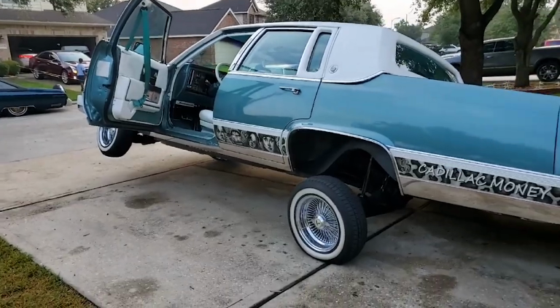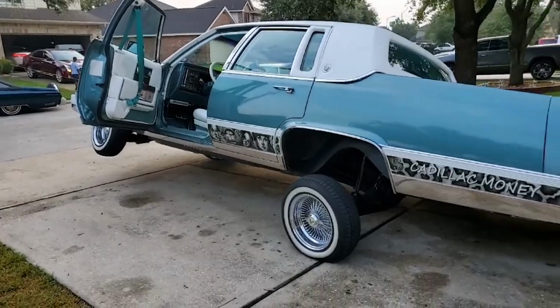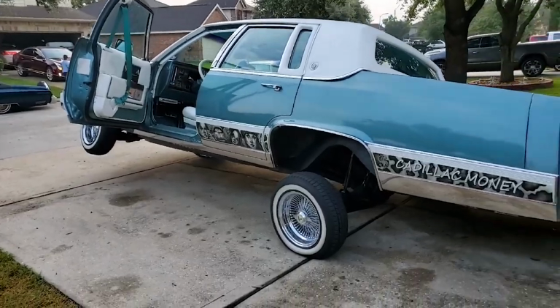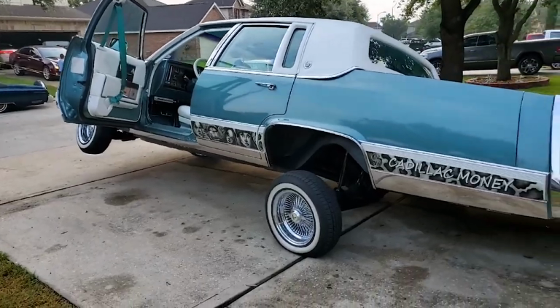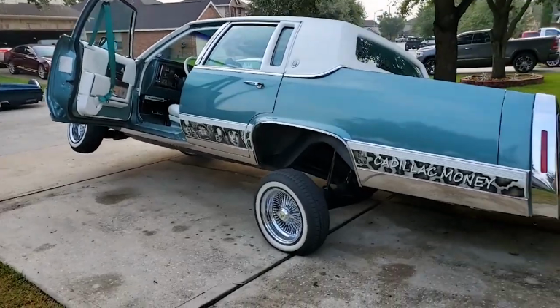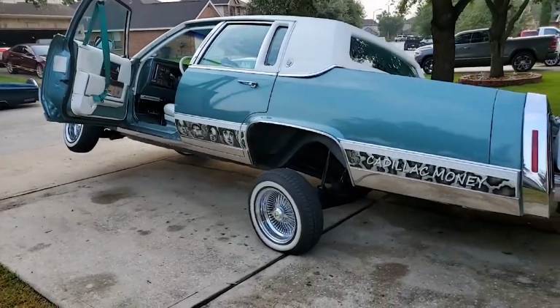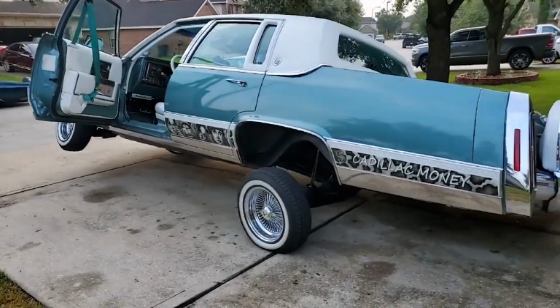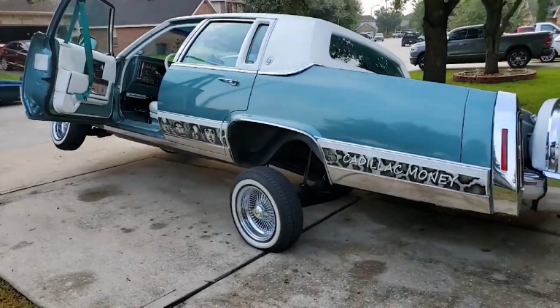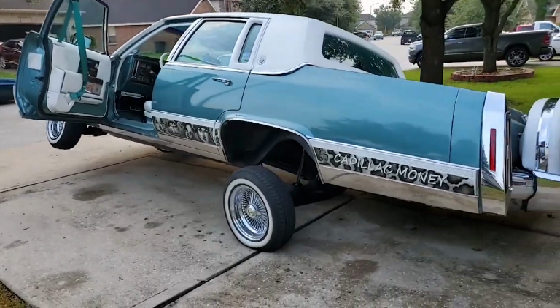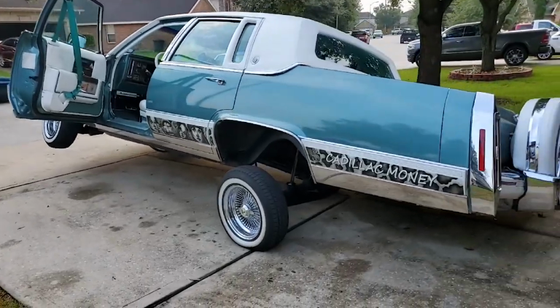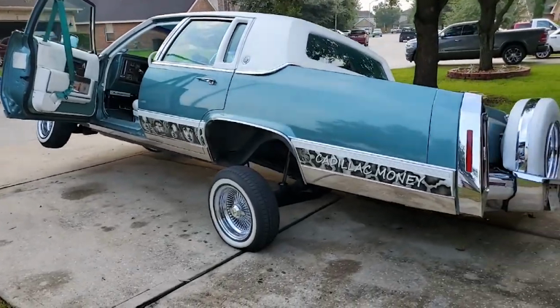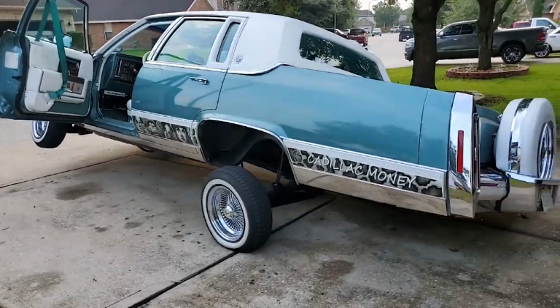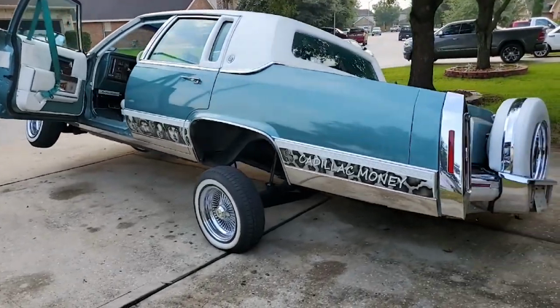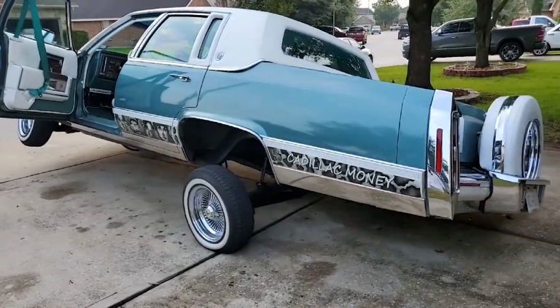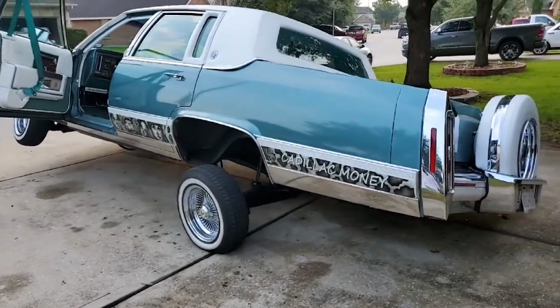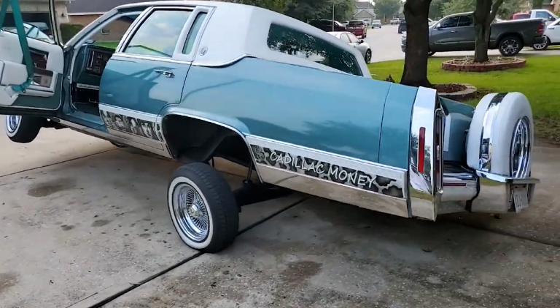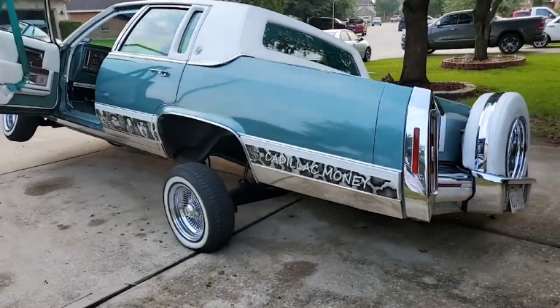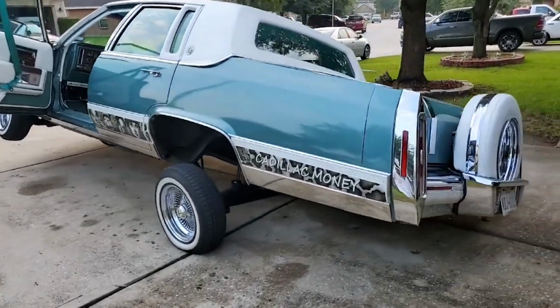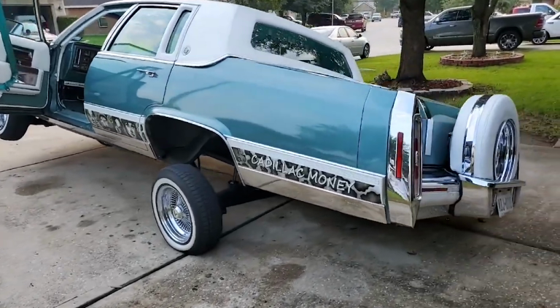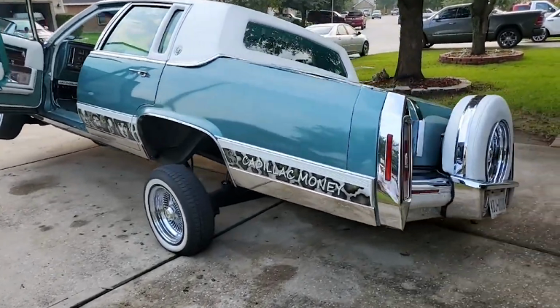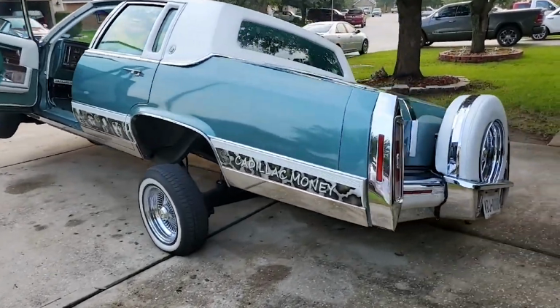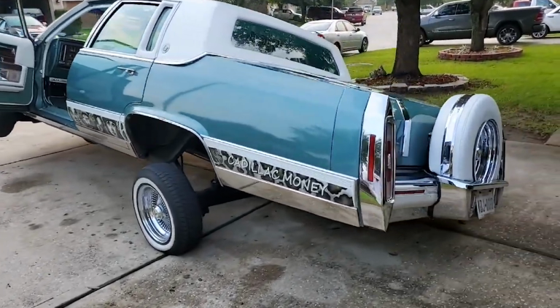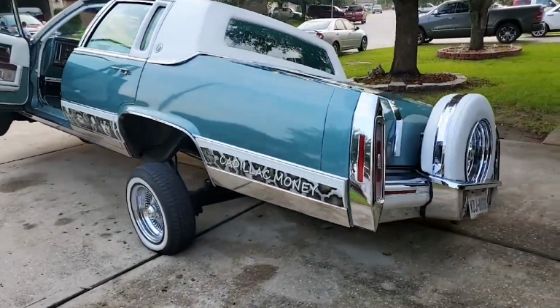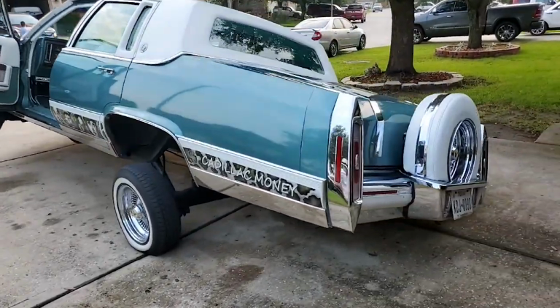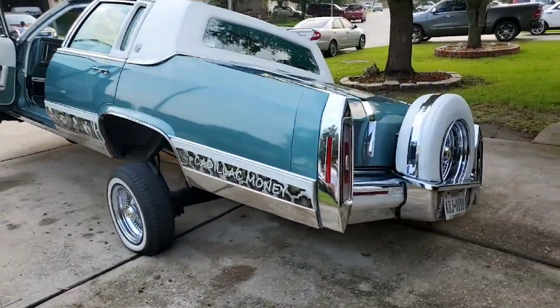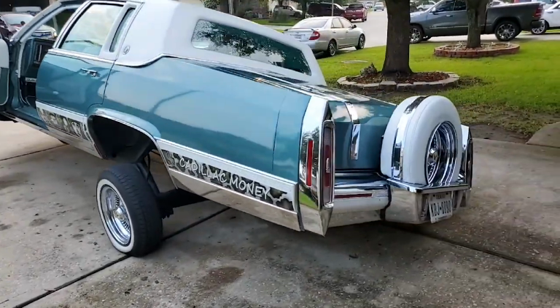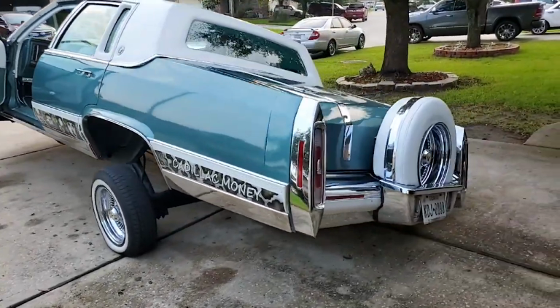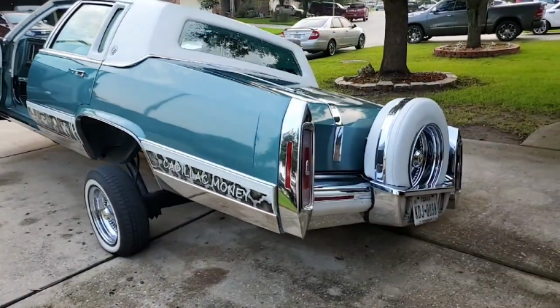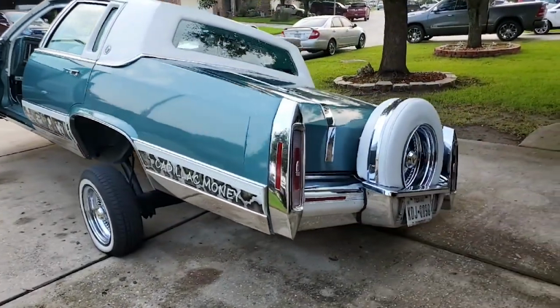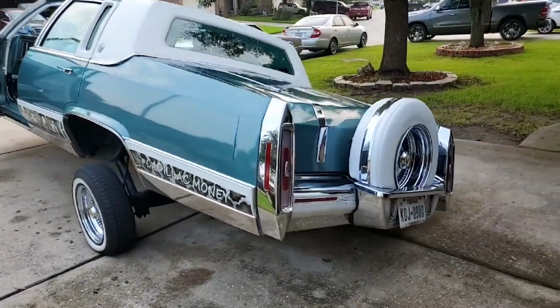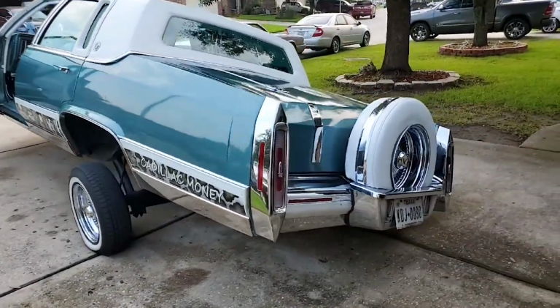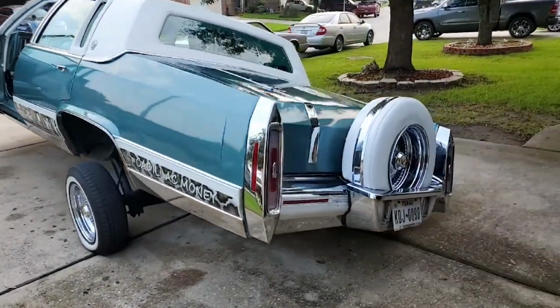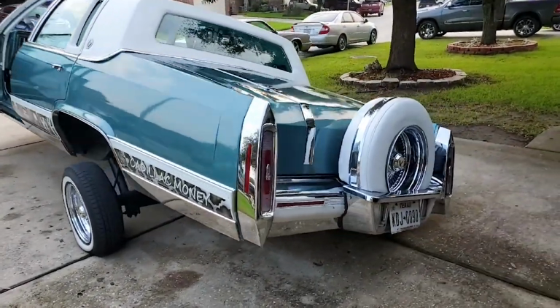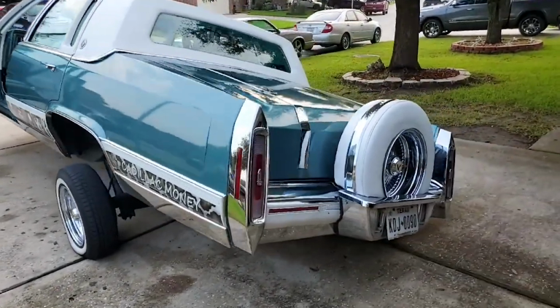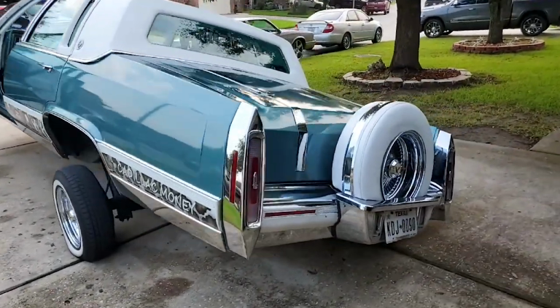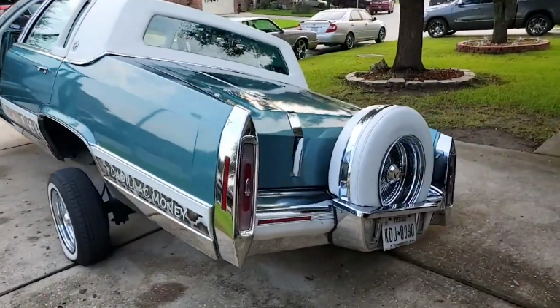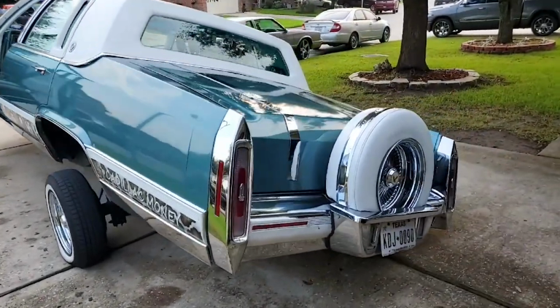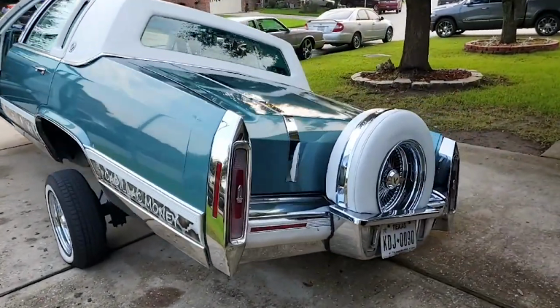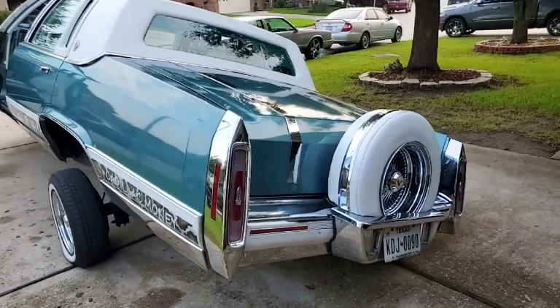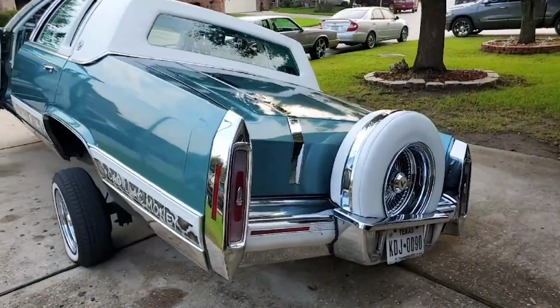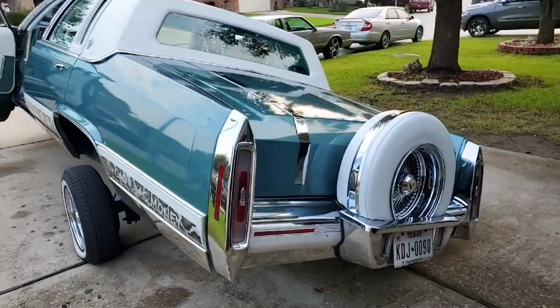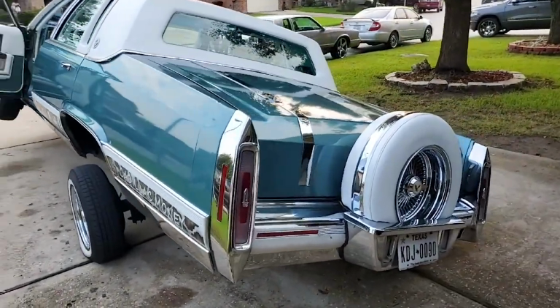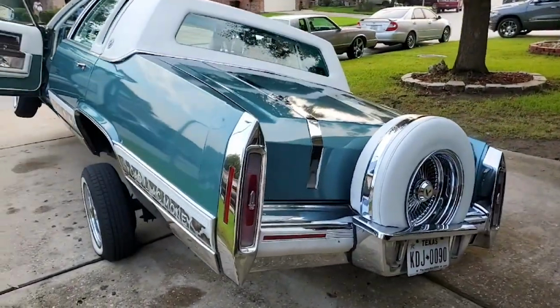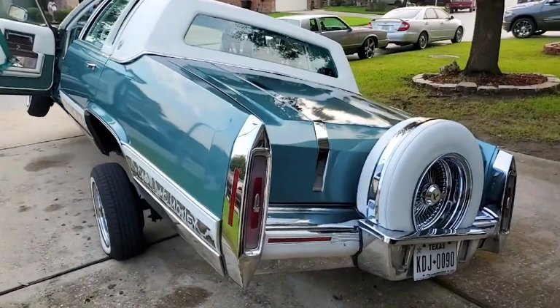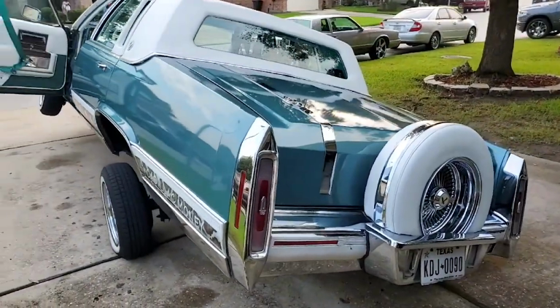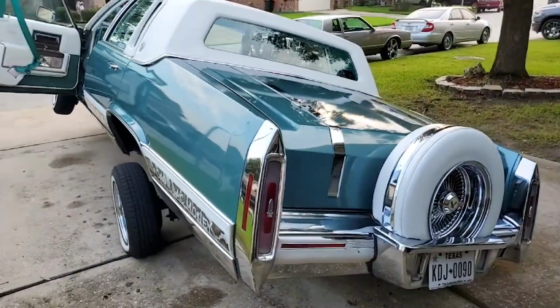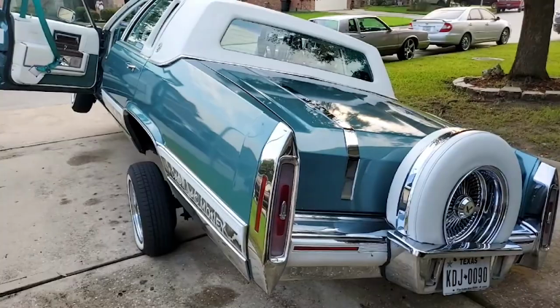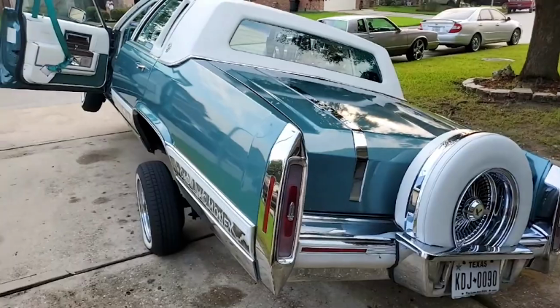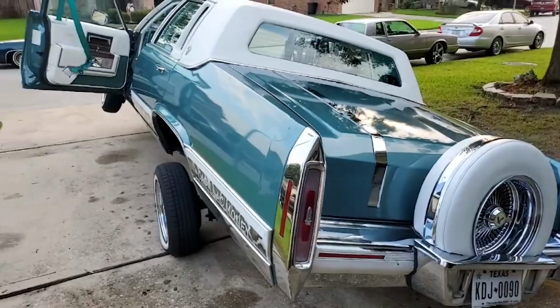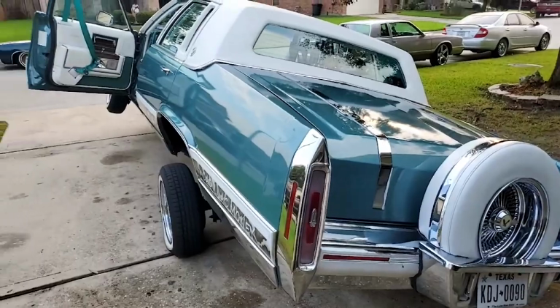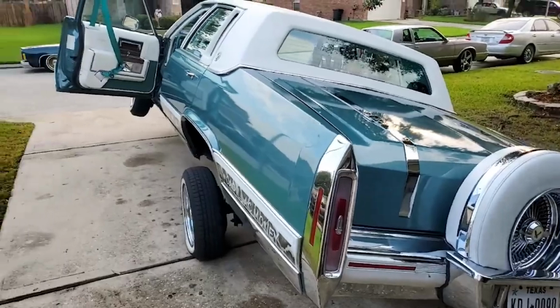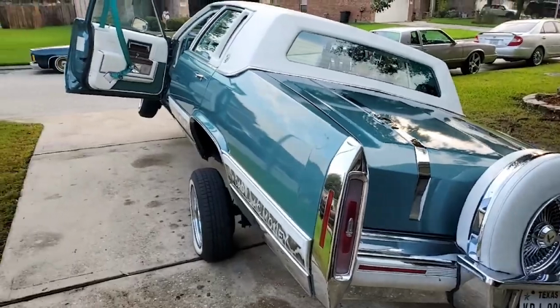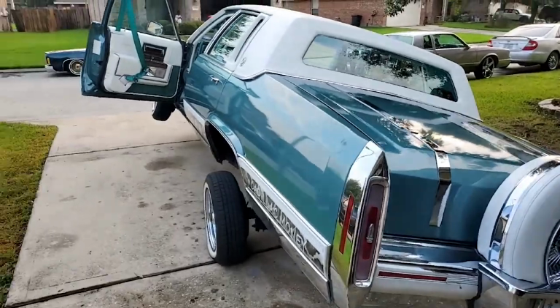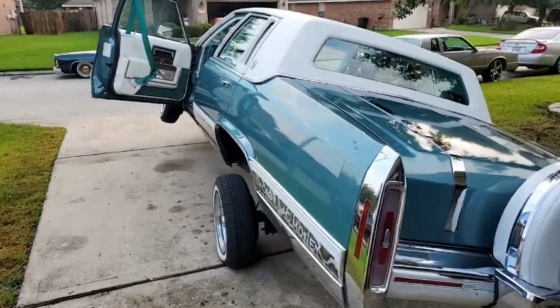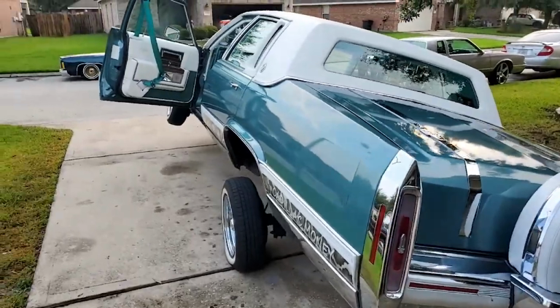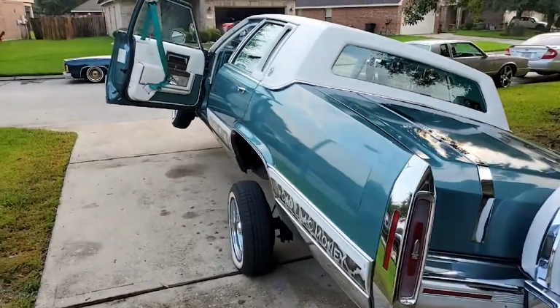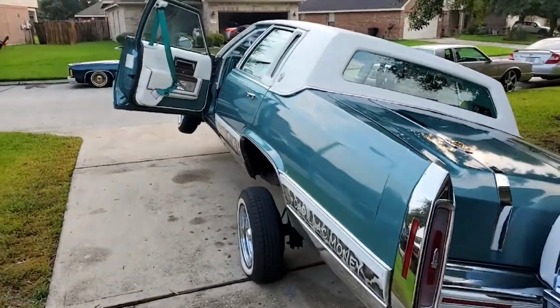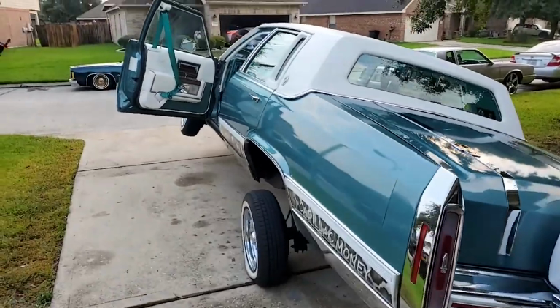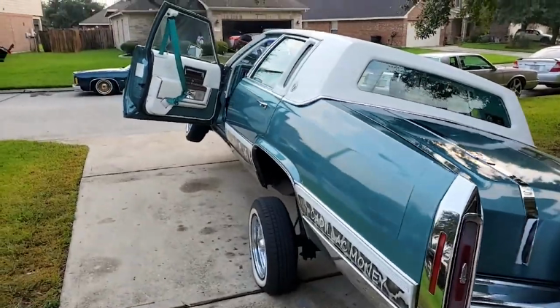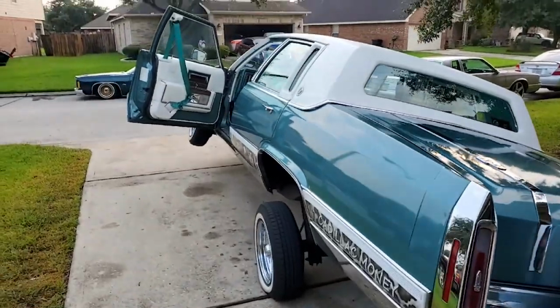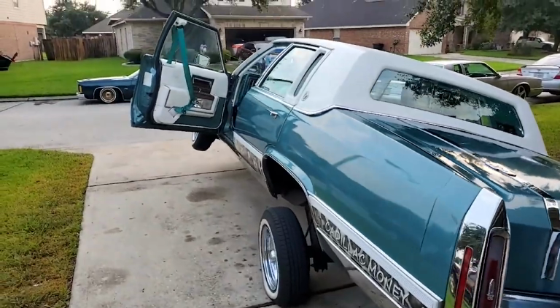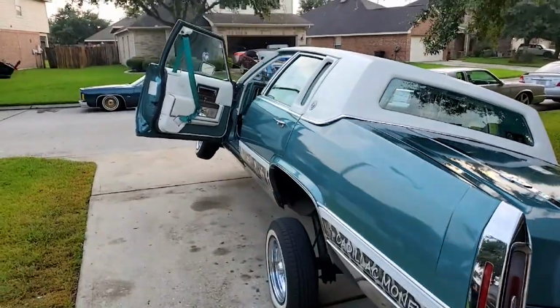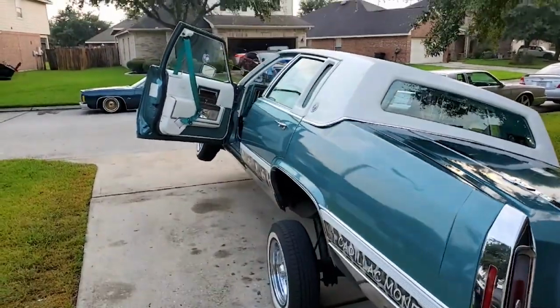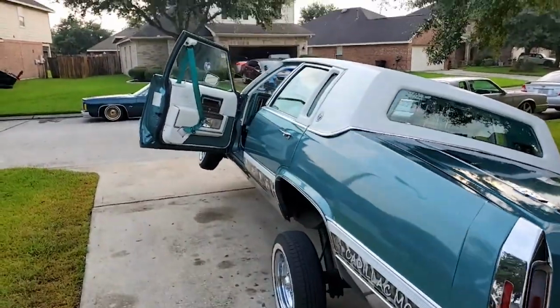Again, that's Justin from All-In Car Club, Houston, Texas, and his 91 lac. Thank you for watching.